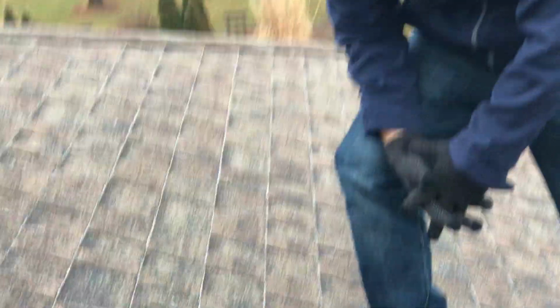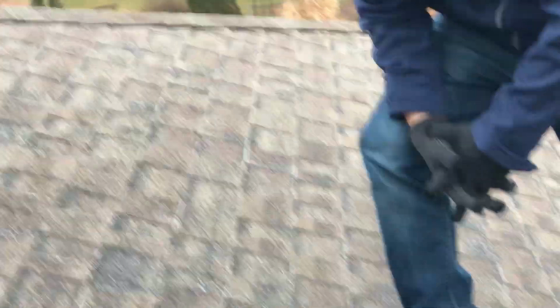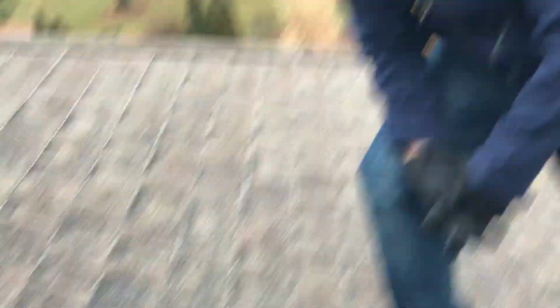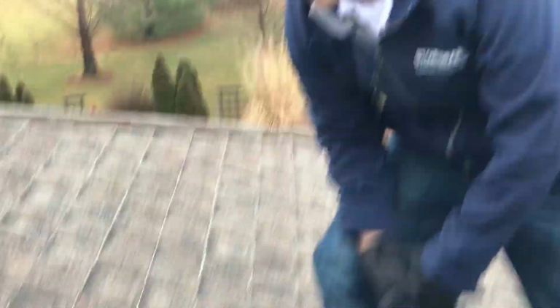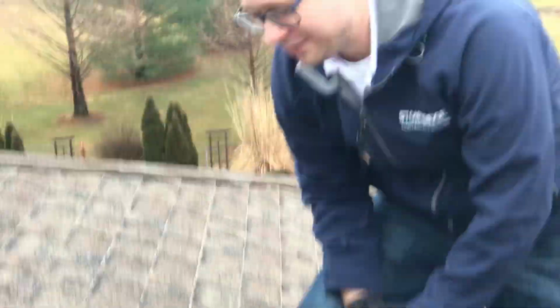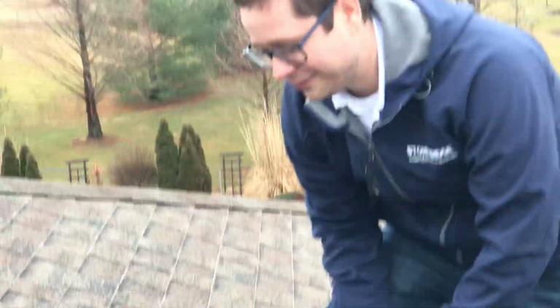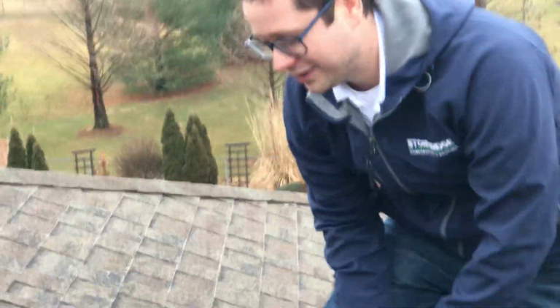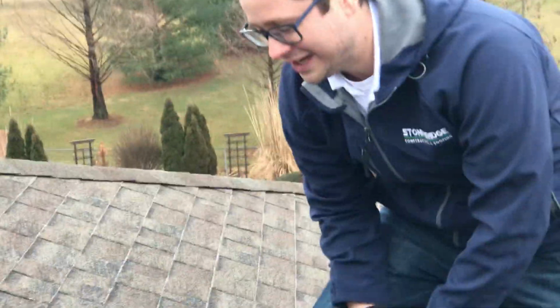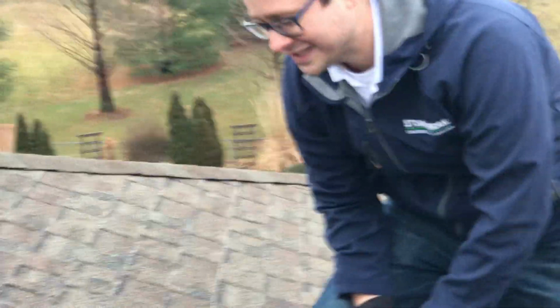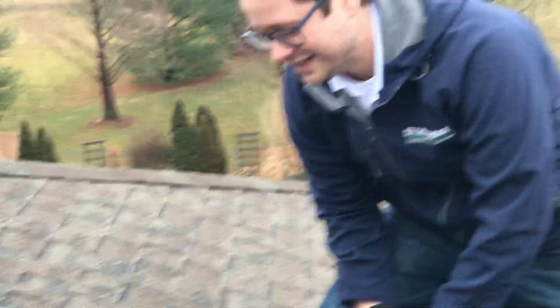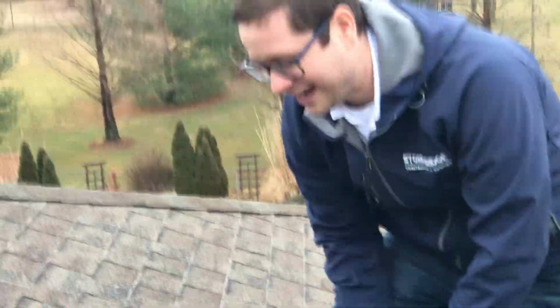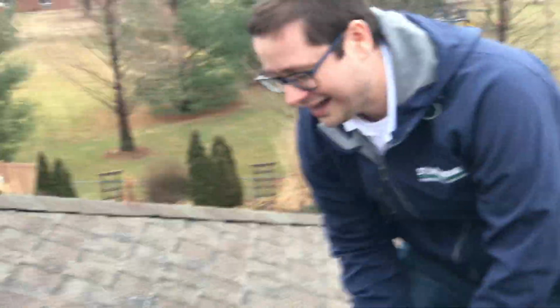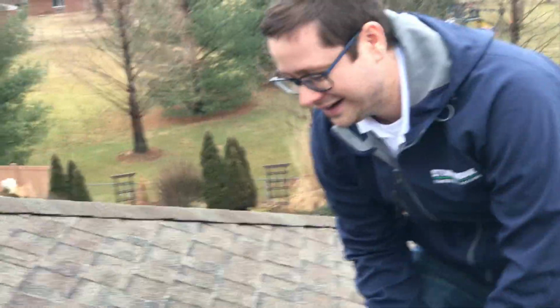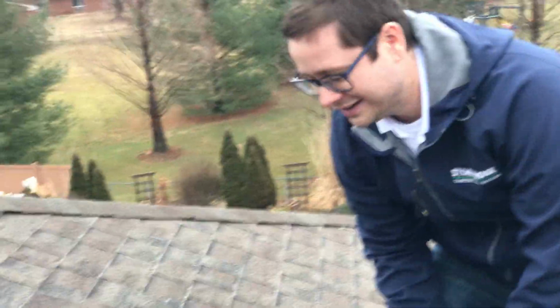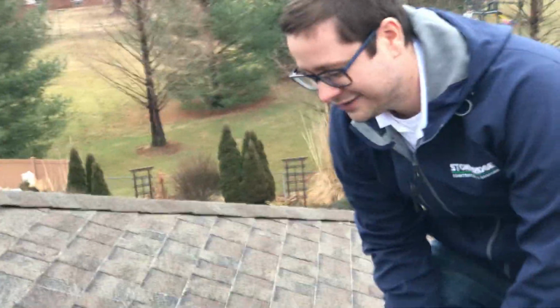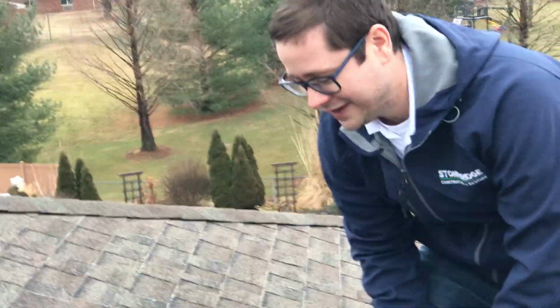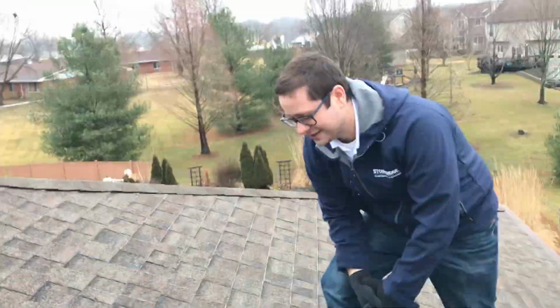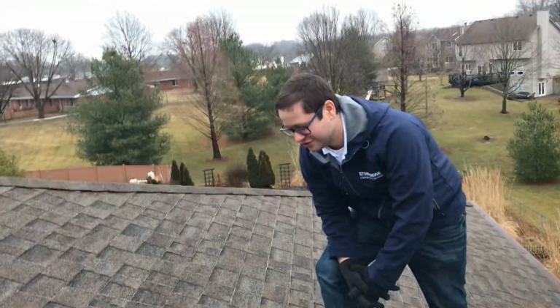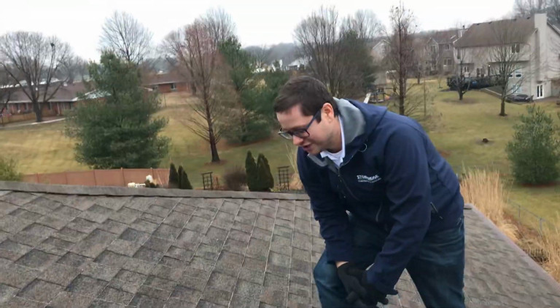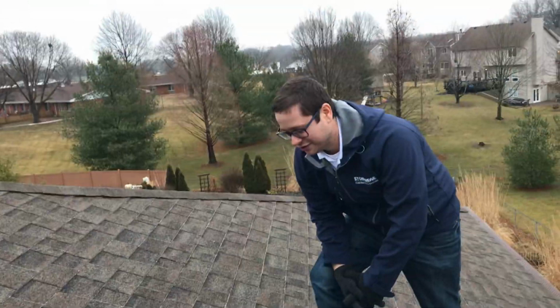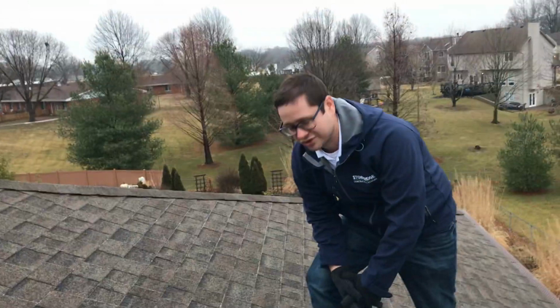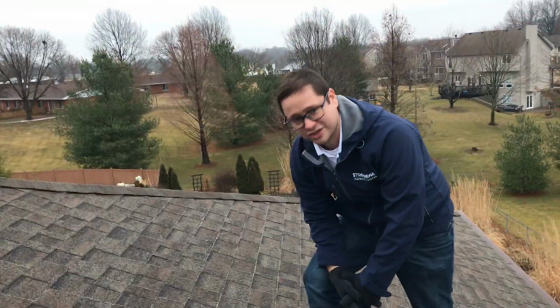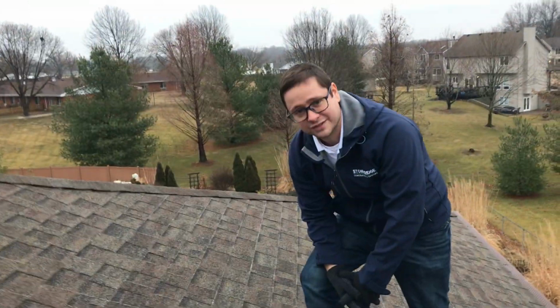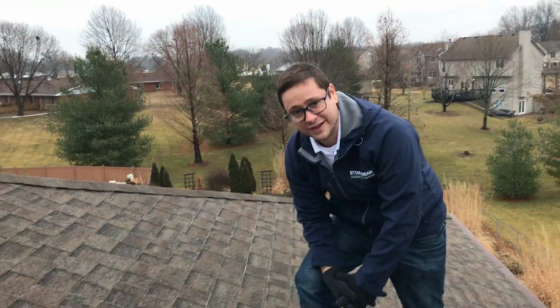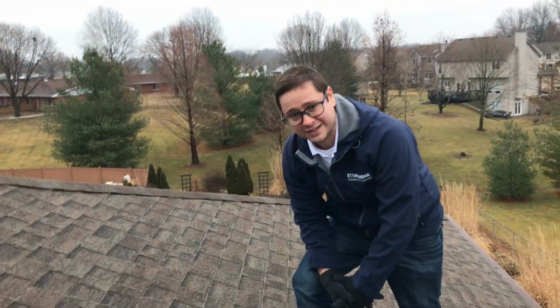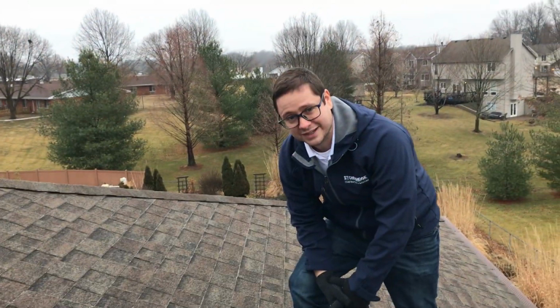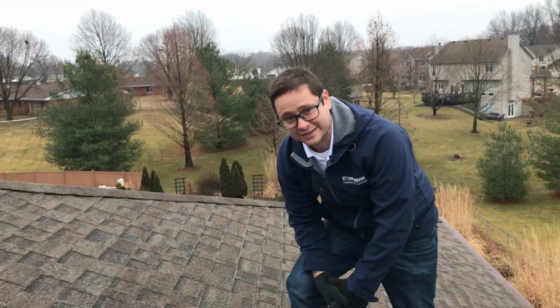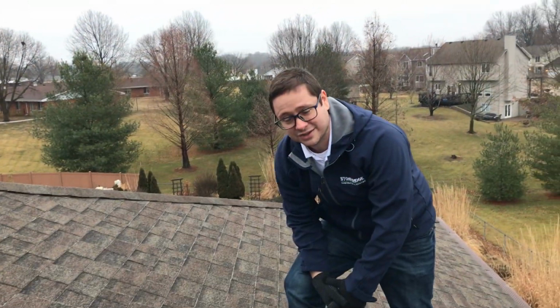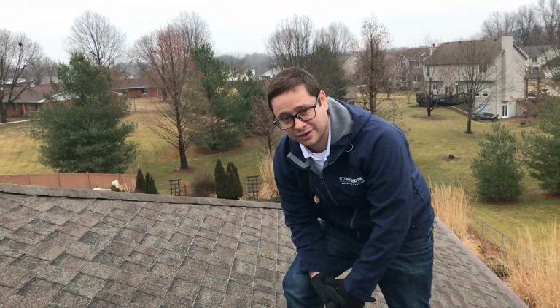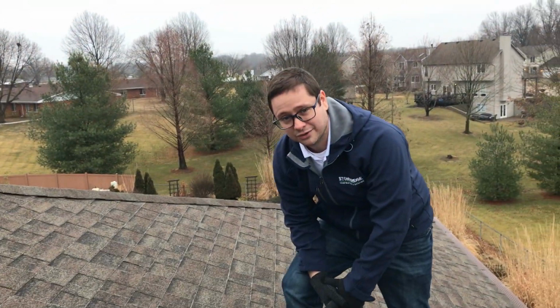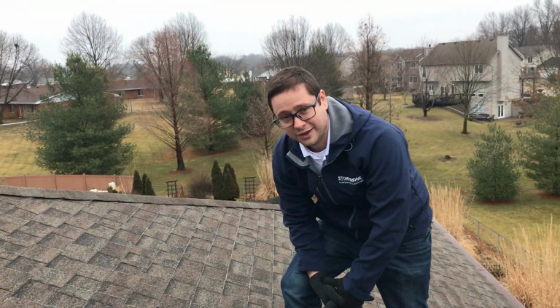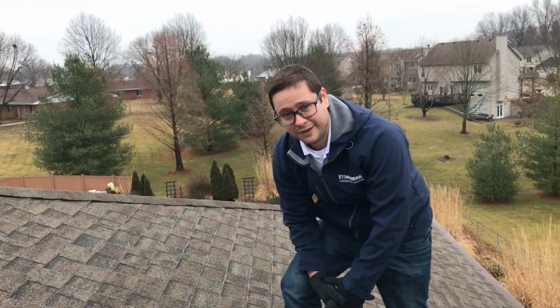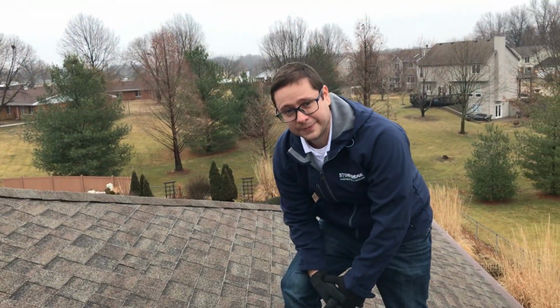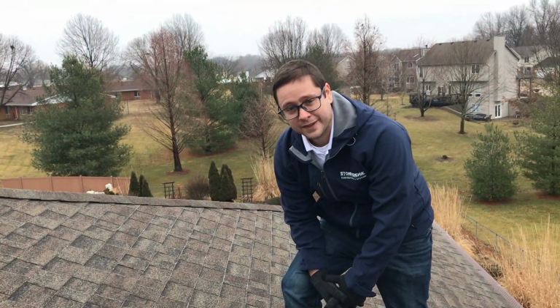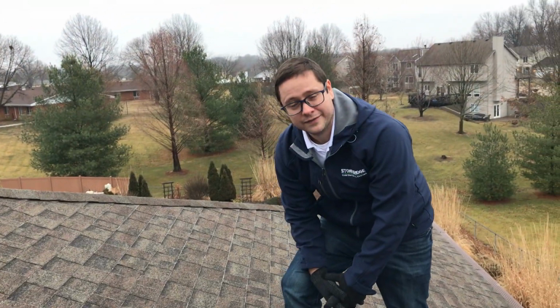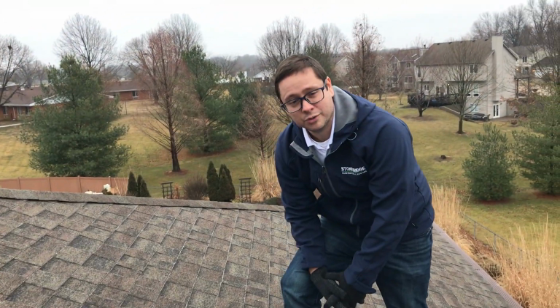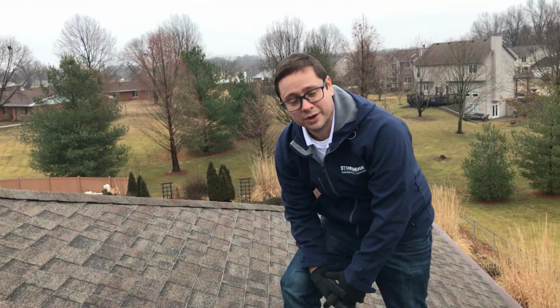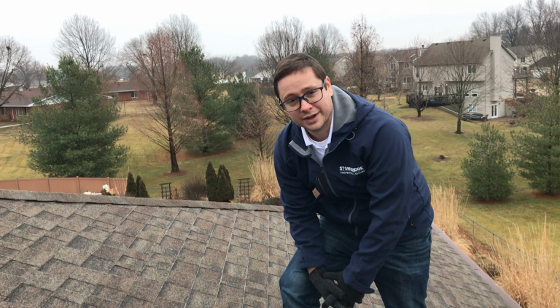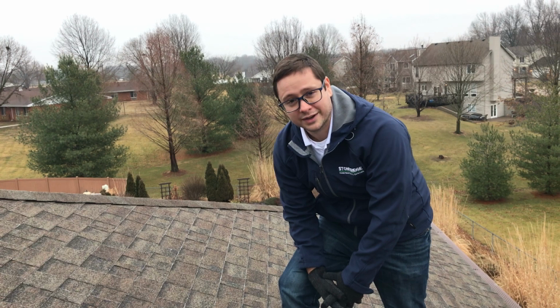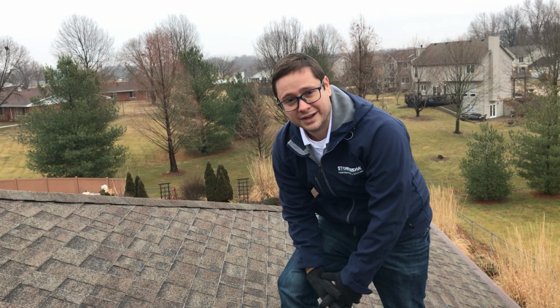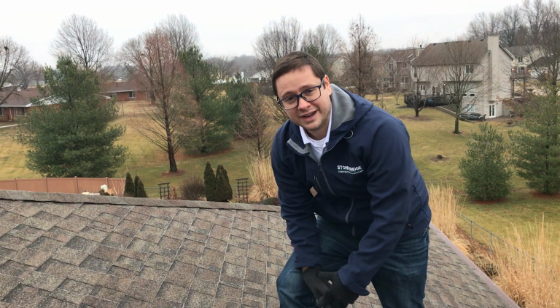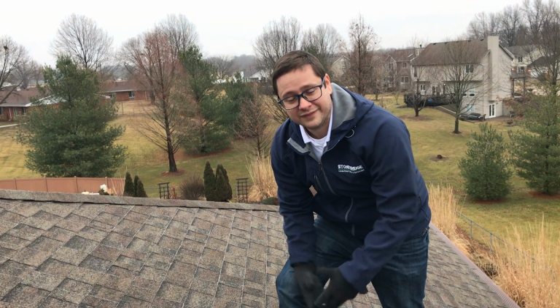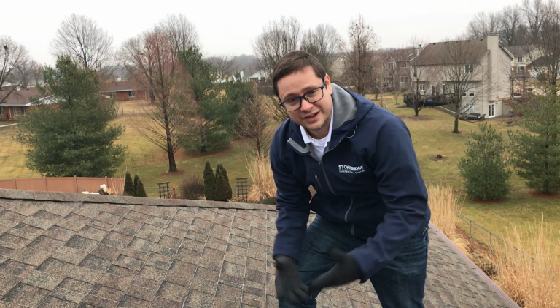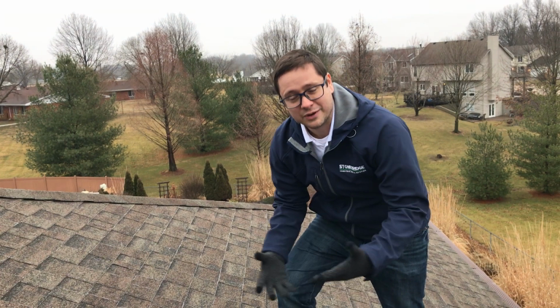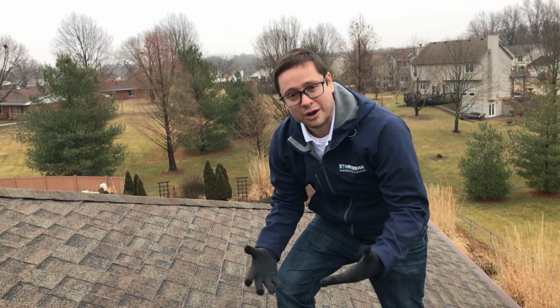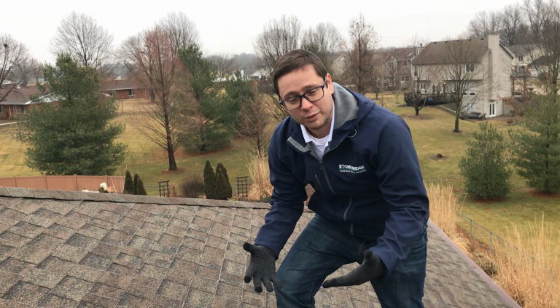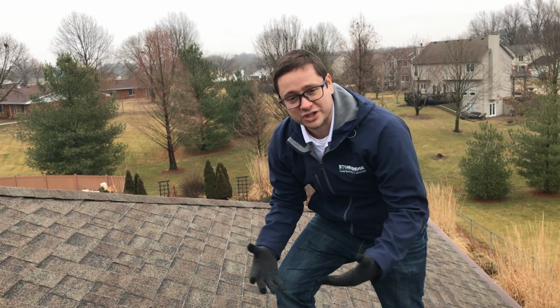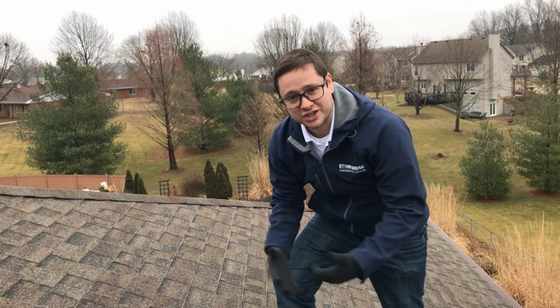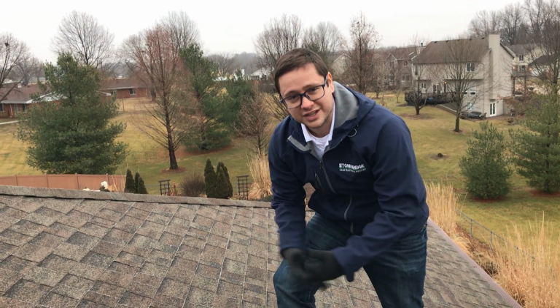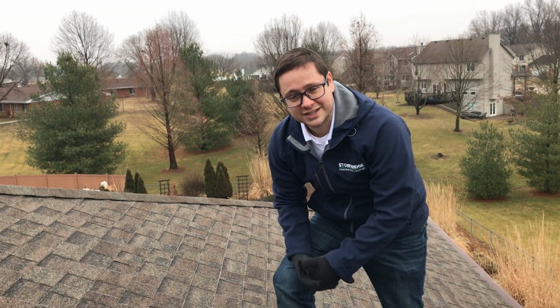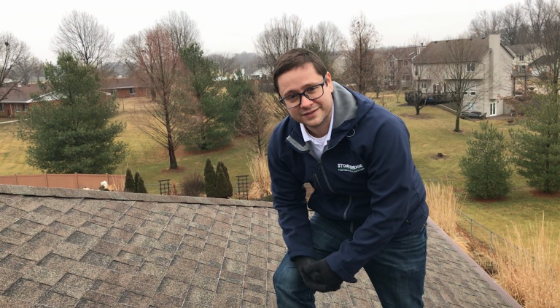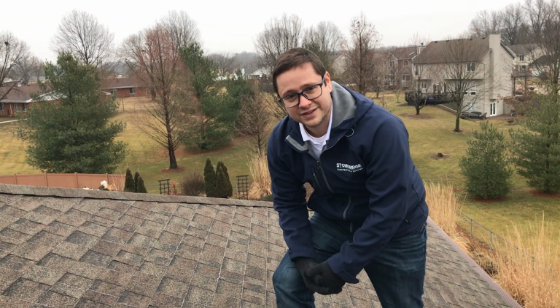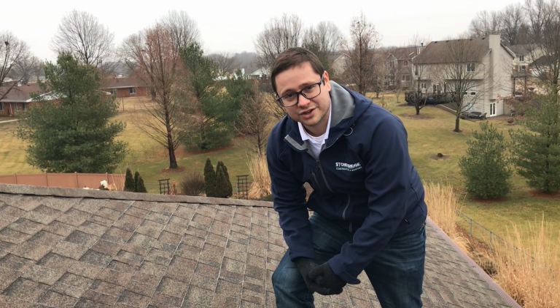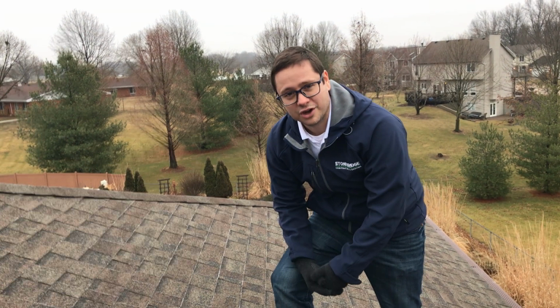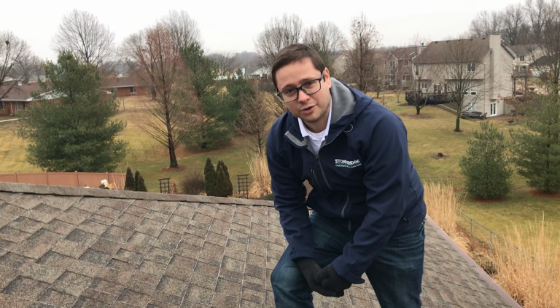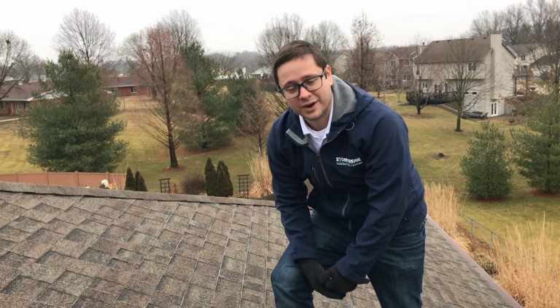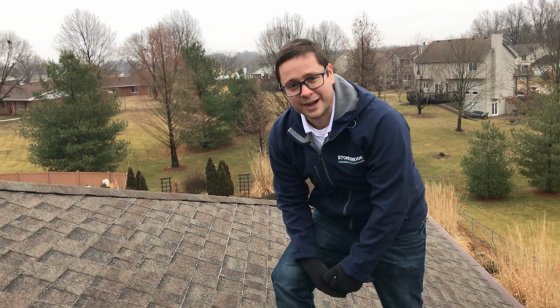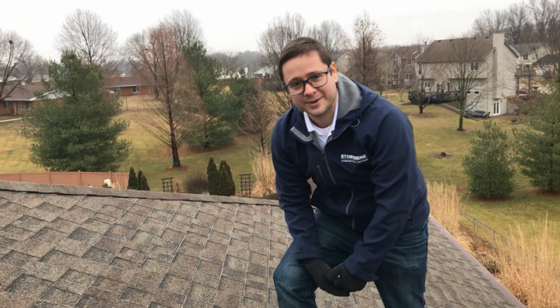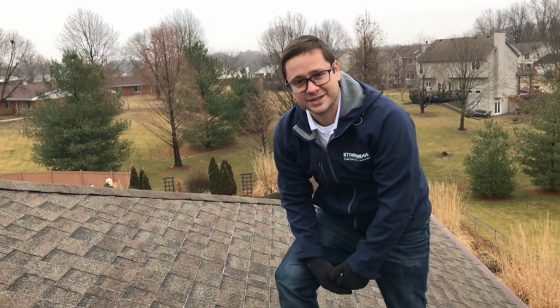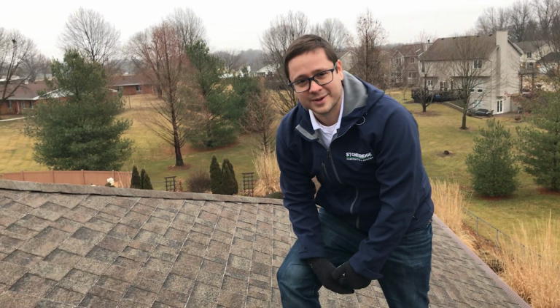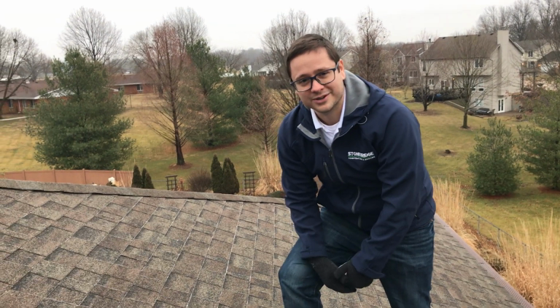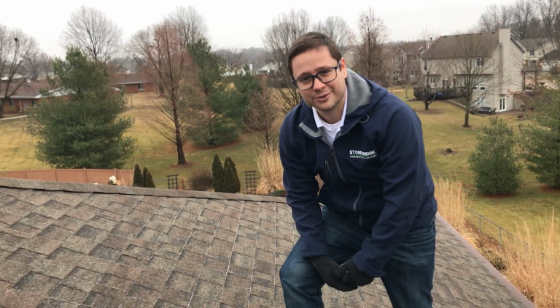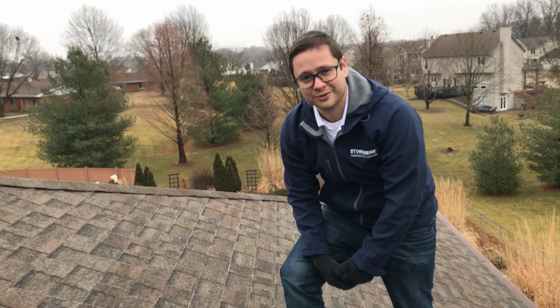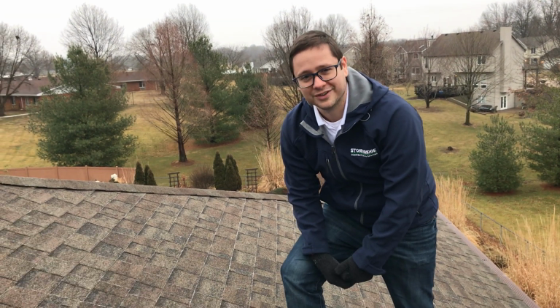Sometimes however, it's not a defective shingle, it's just venting. So if you want to figure out which it is, give us a call. We're happy to inspect your roof.